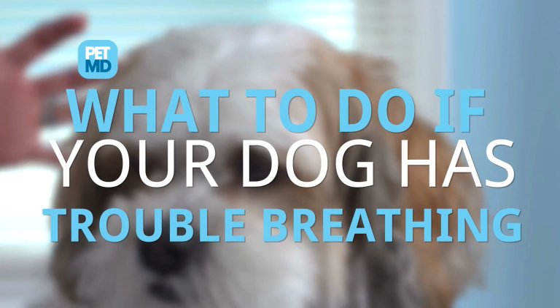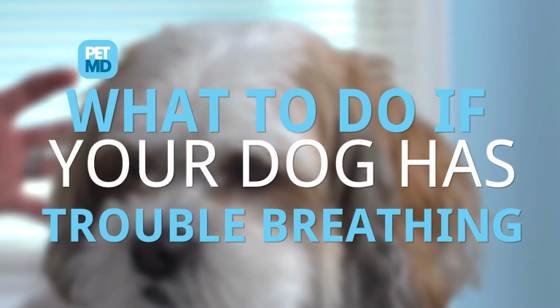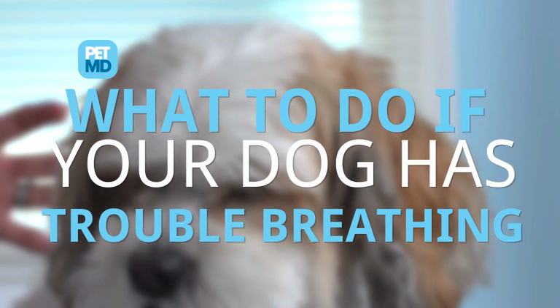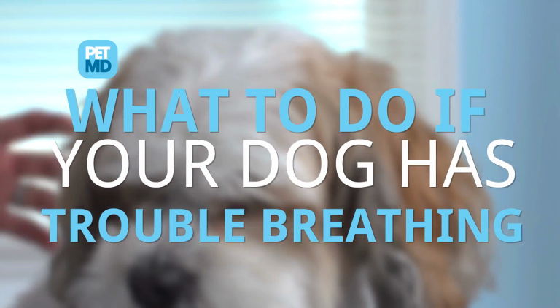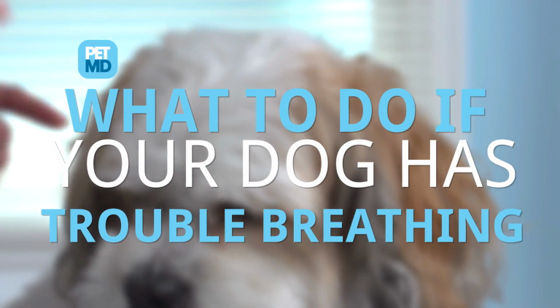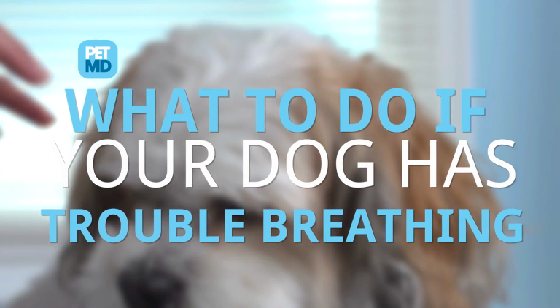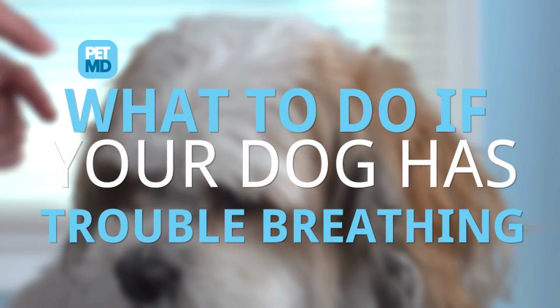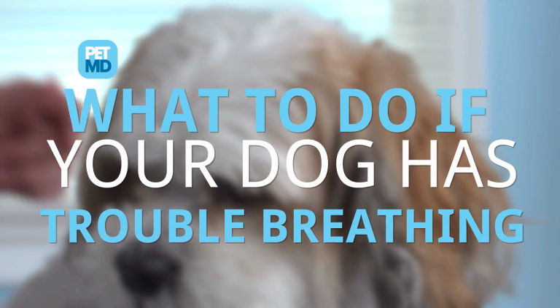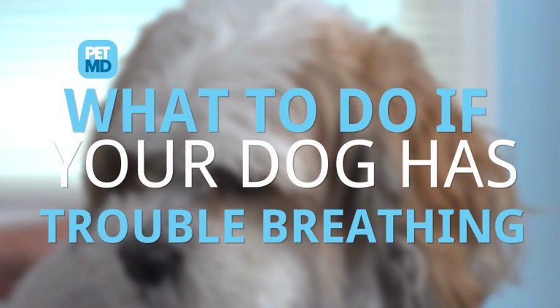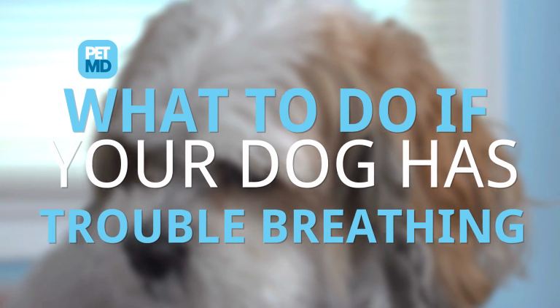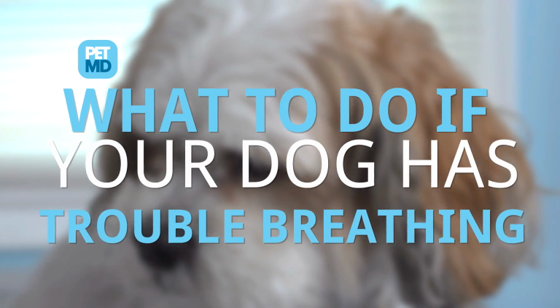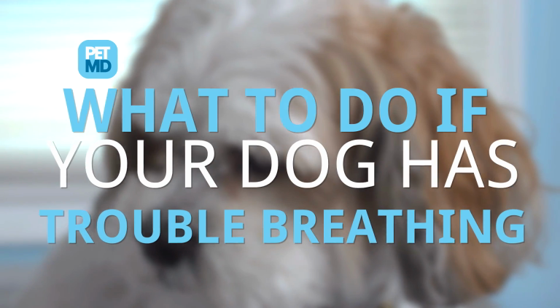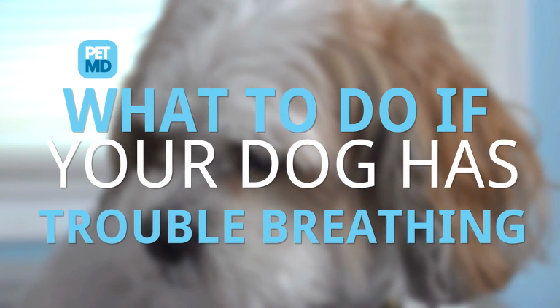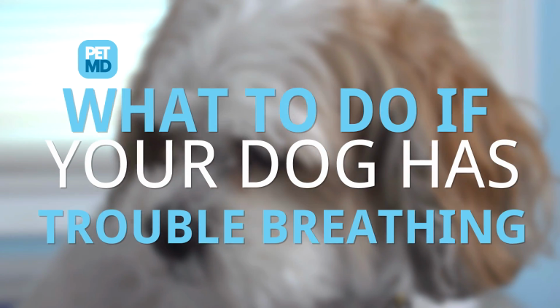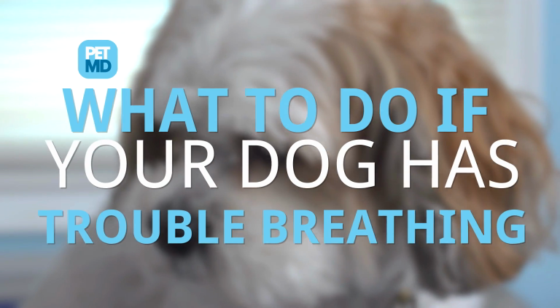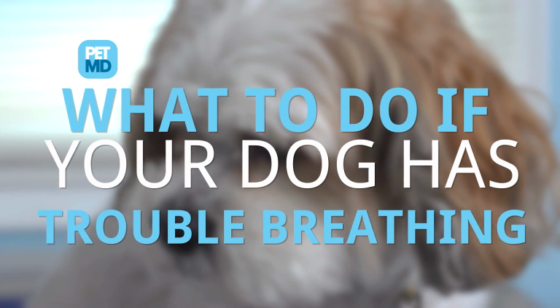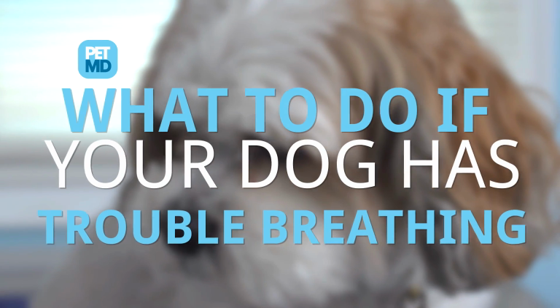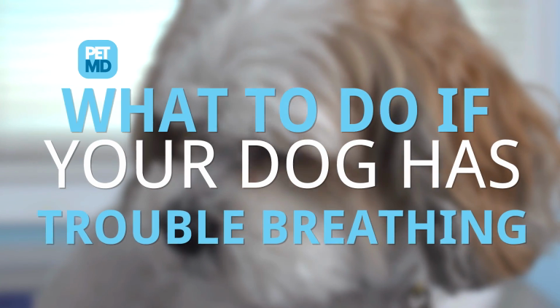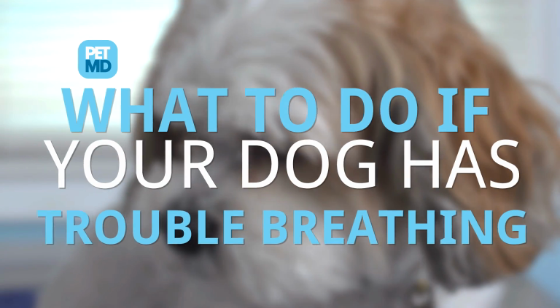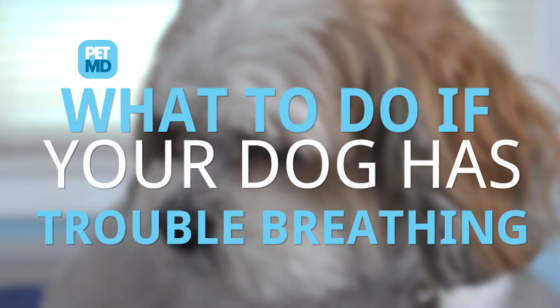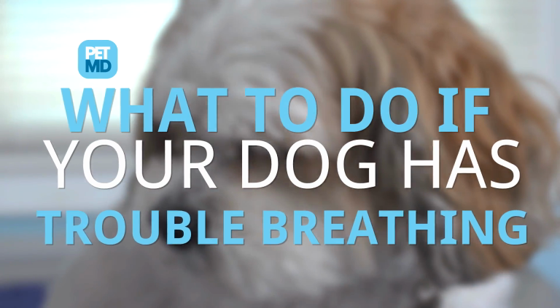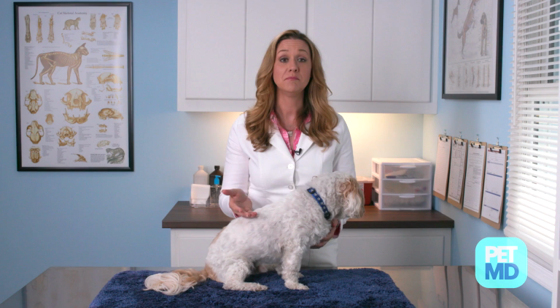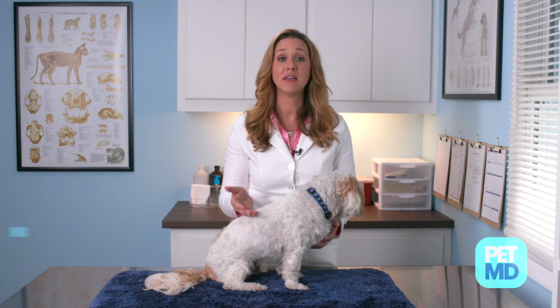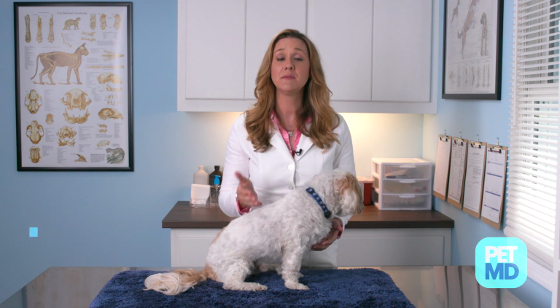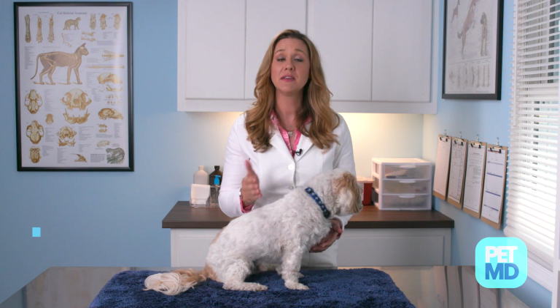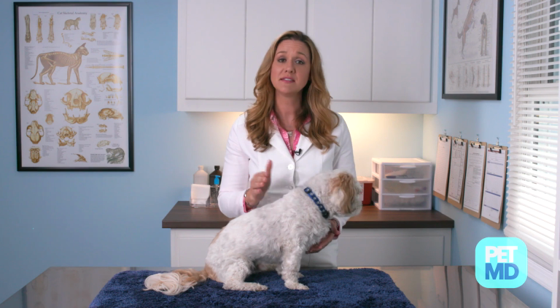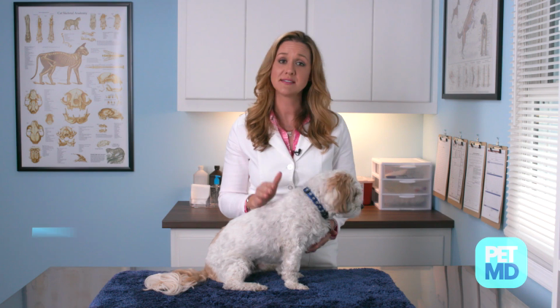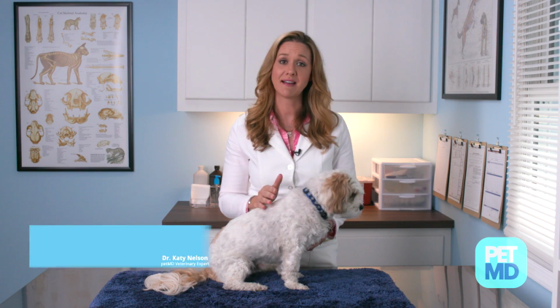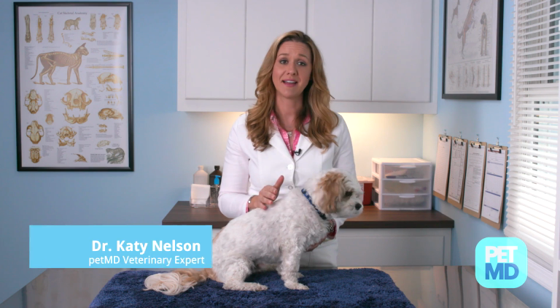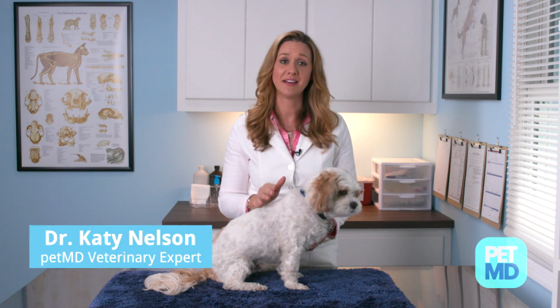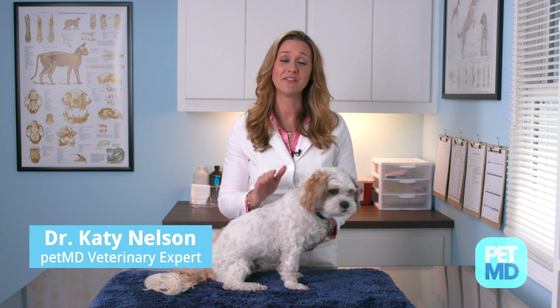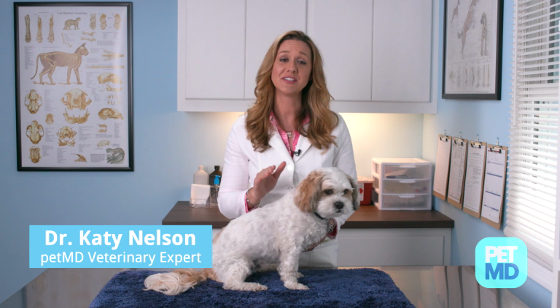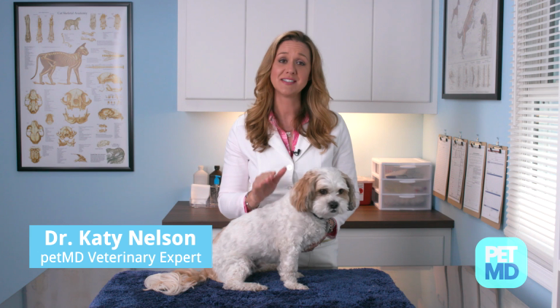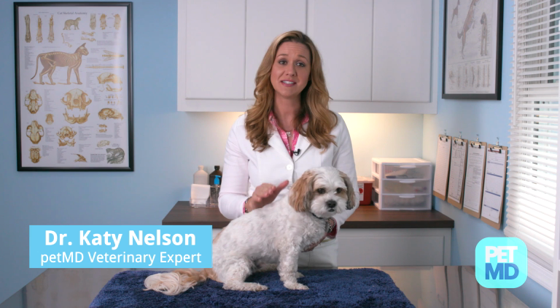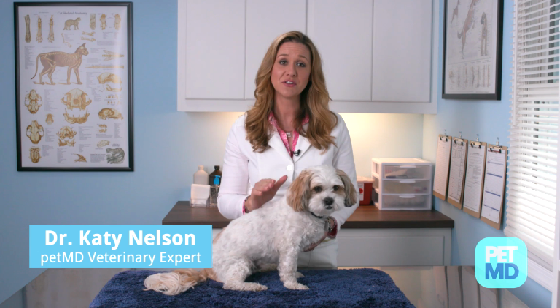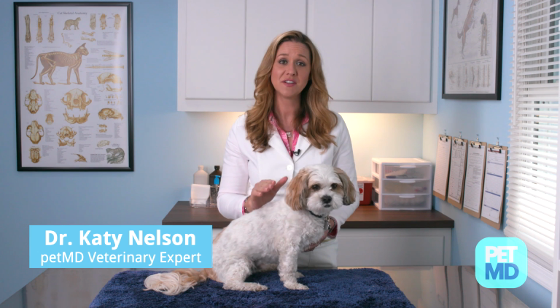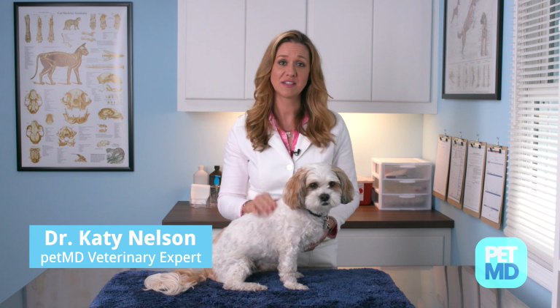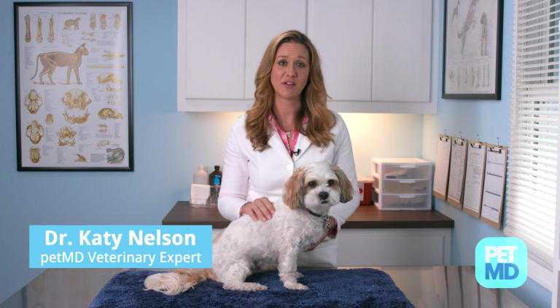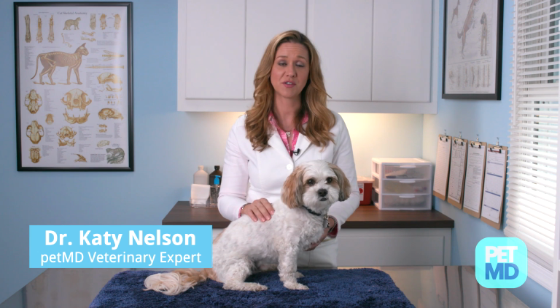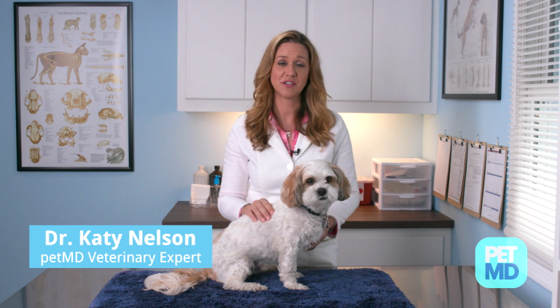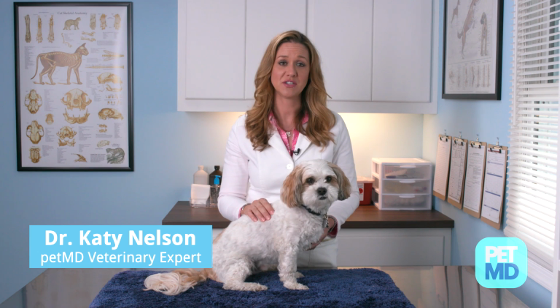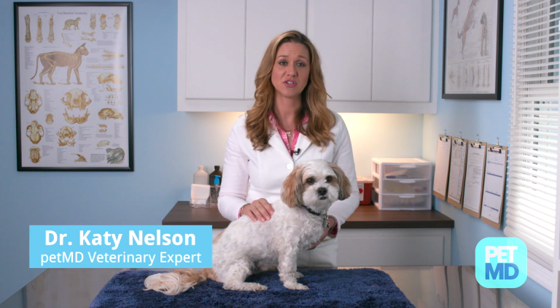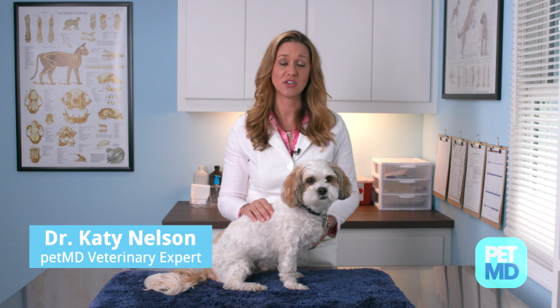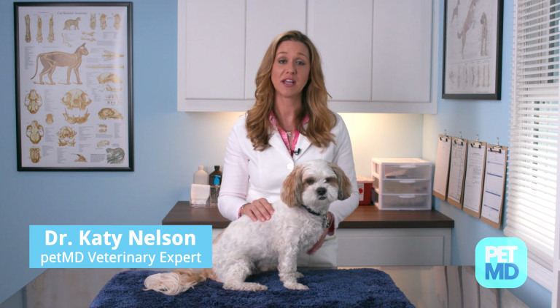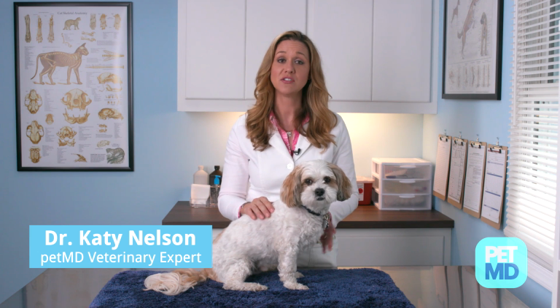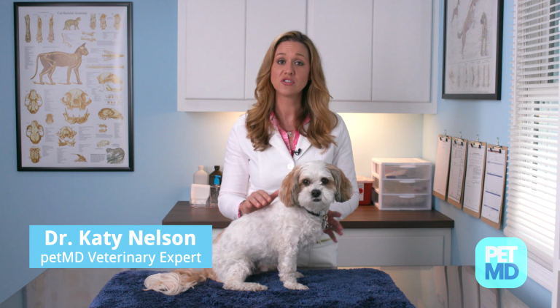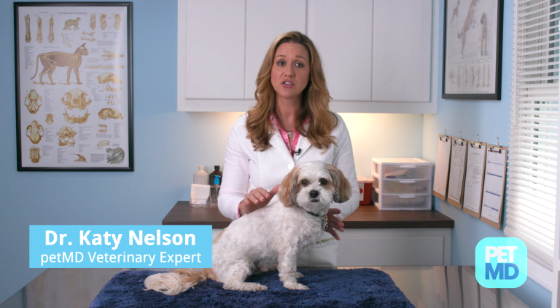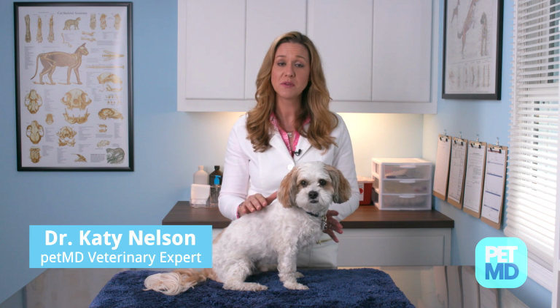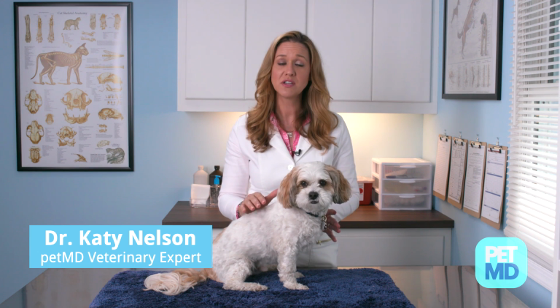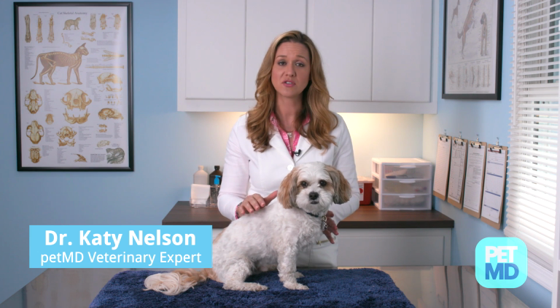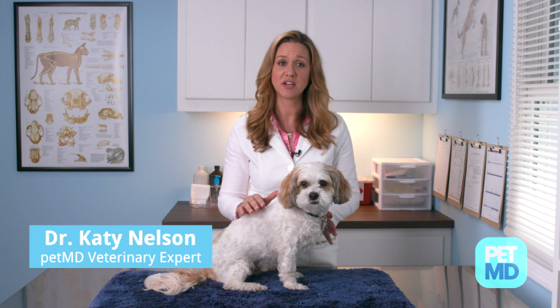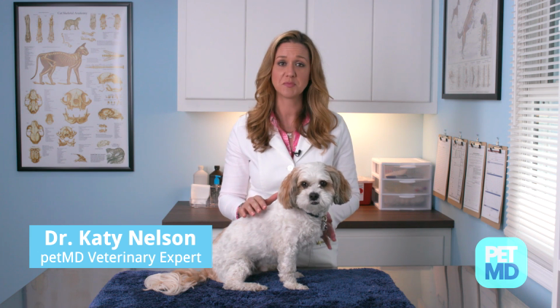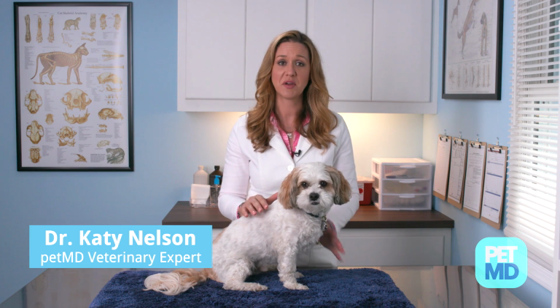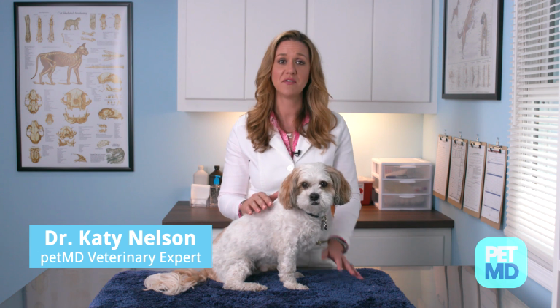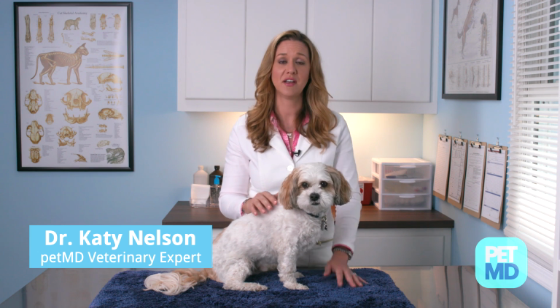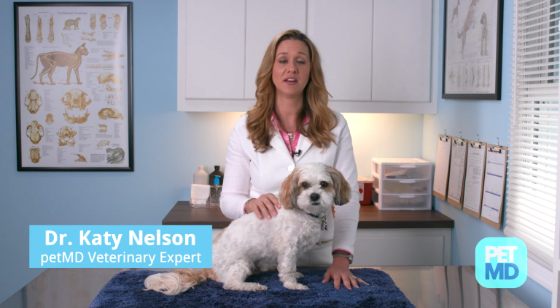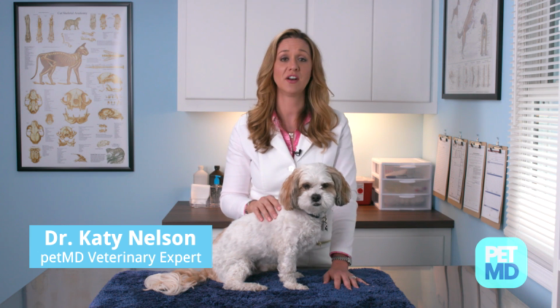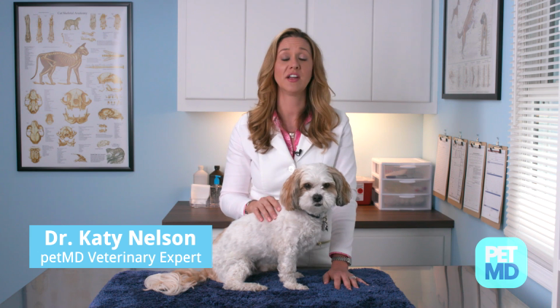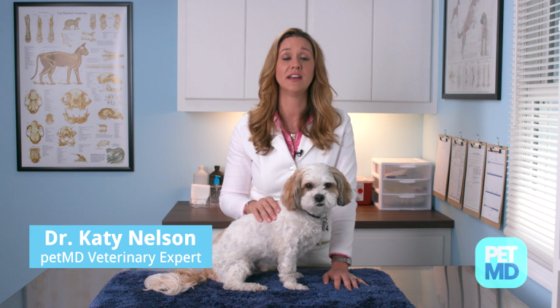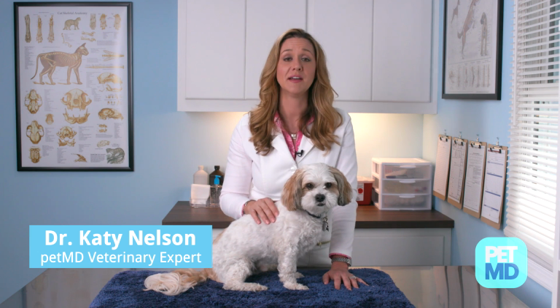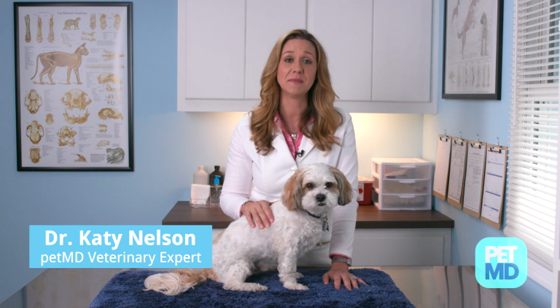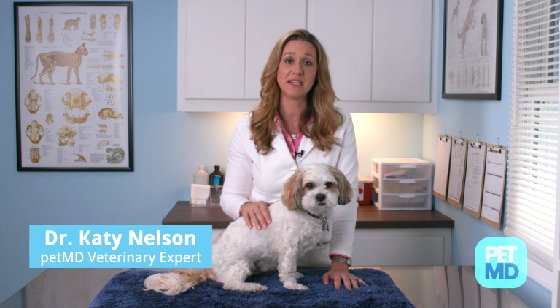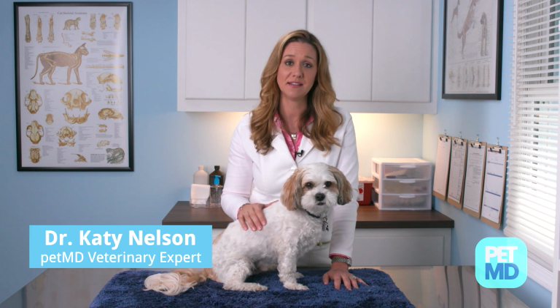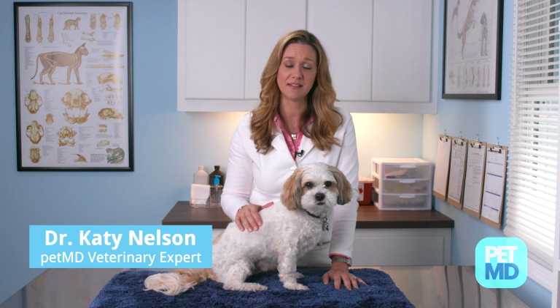If your dog is breathing abnormally, it may be the sign of a serious health condition and should be addressed by a veterinarian immediately.